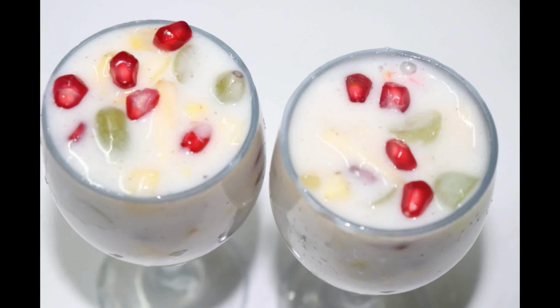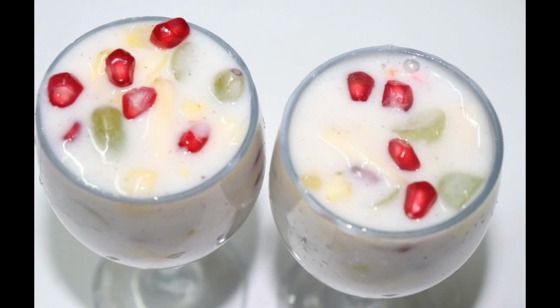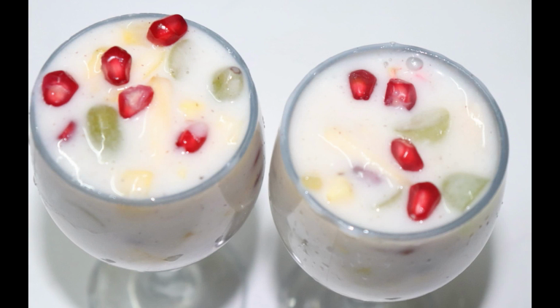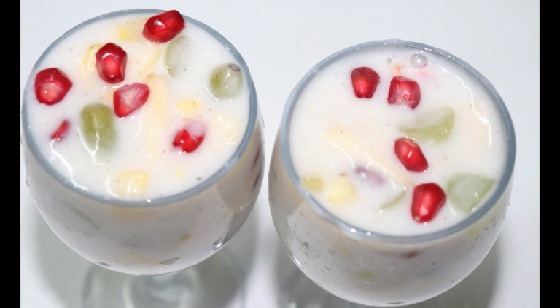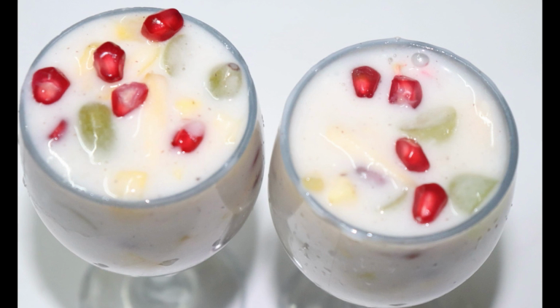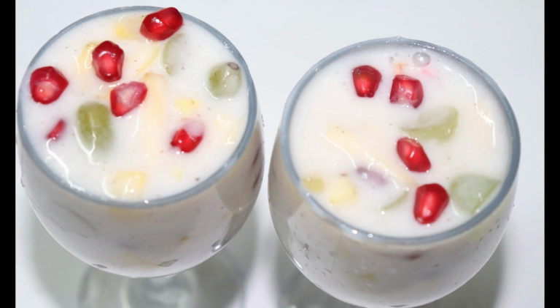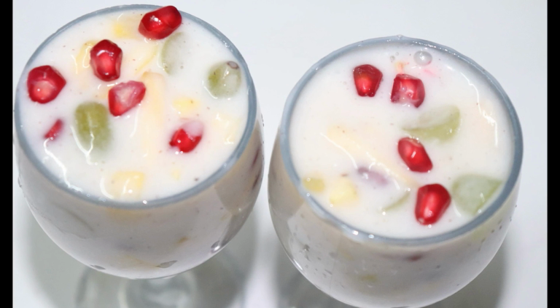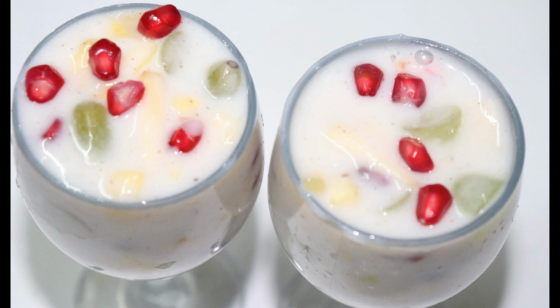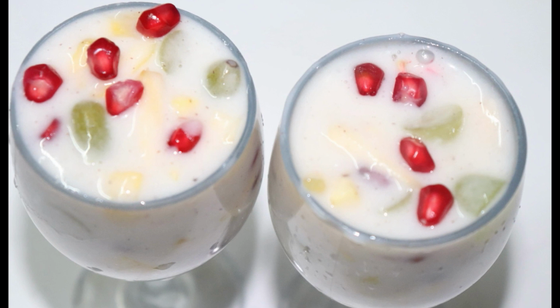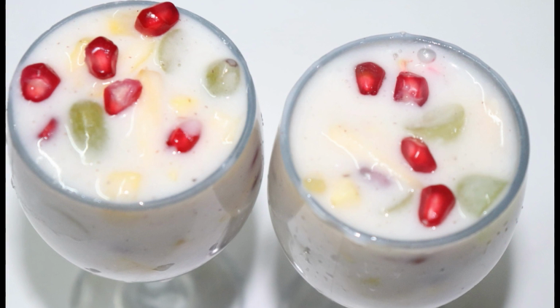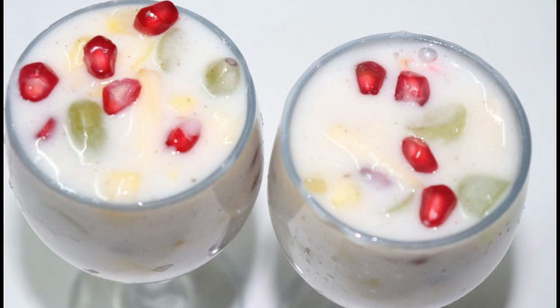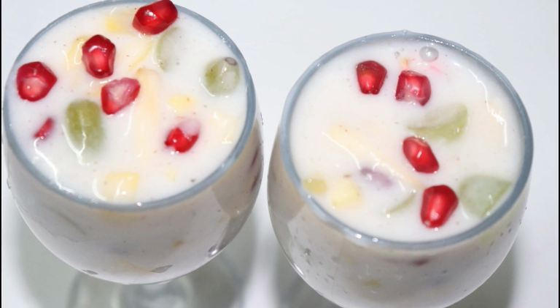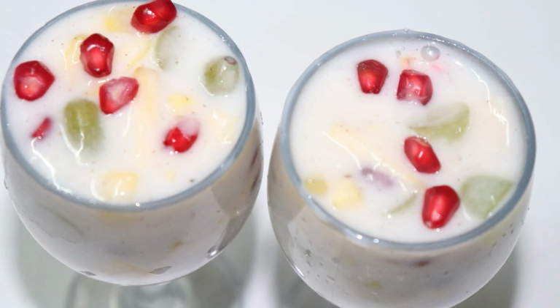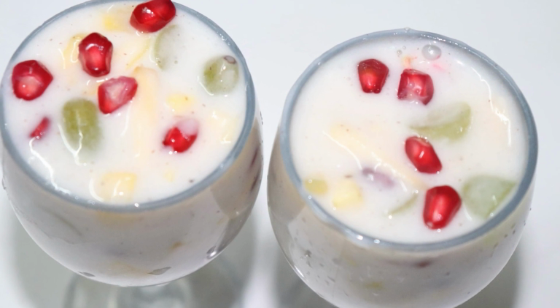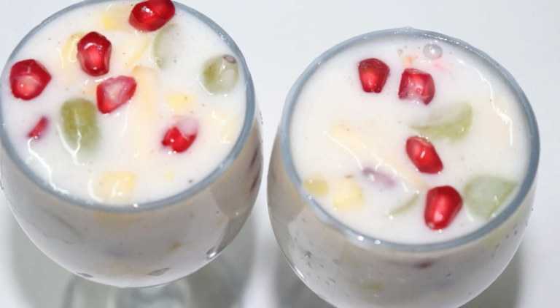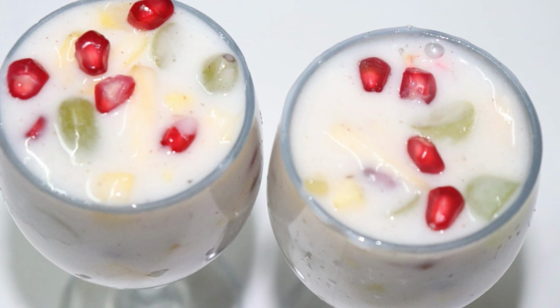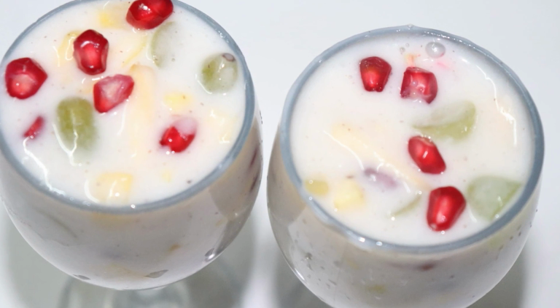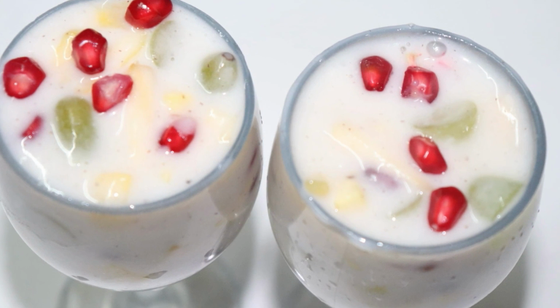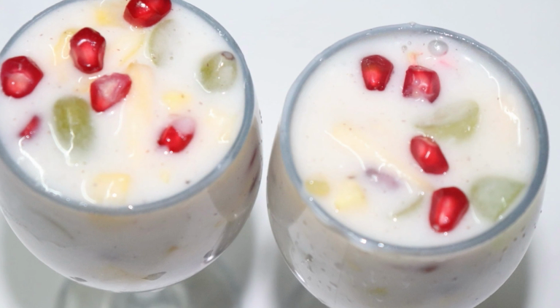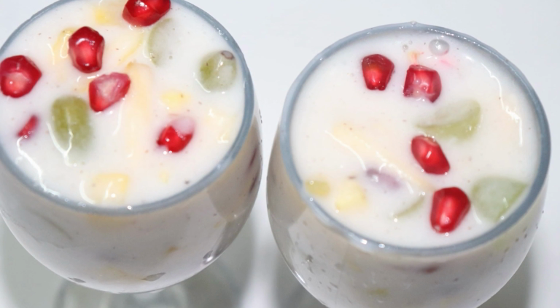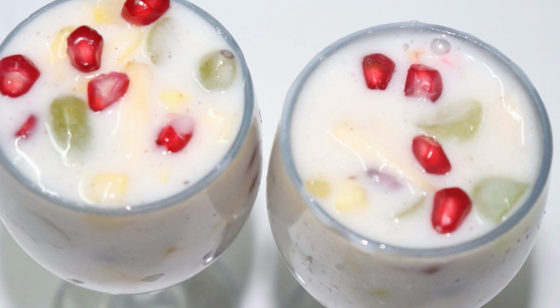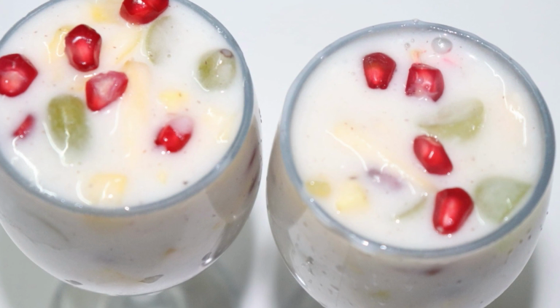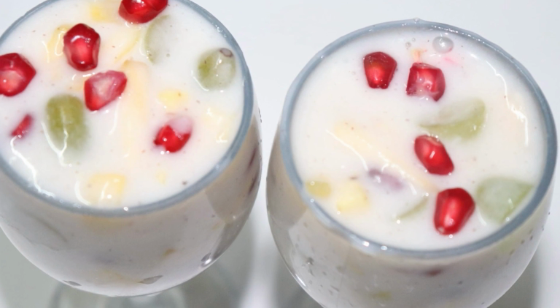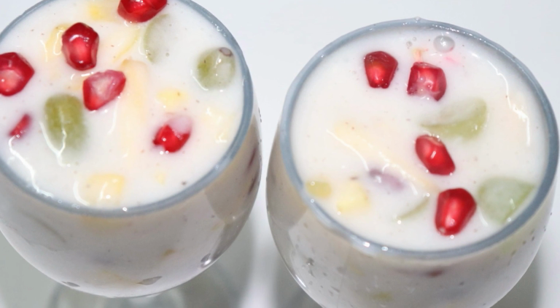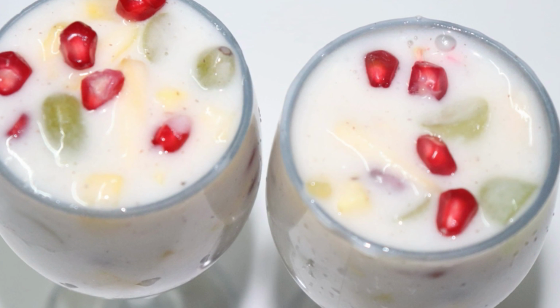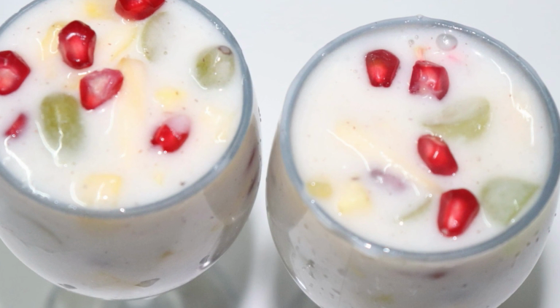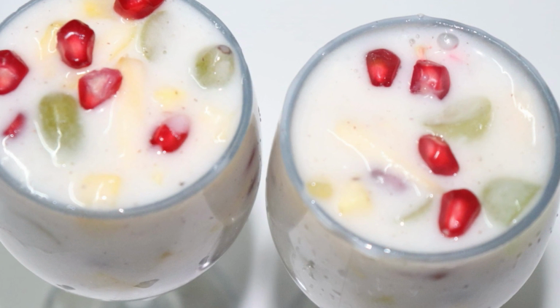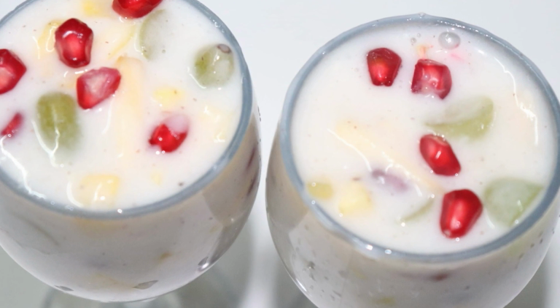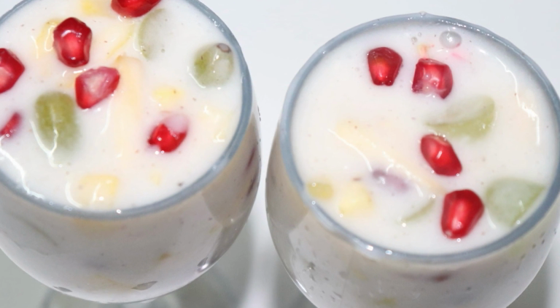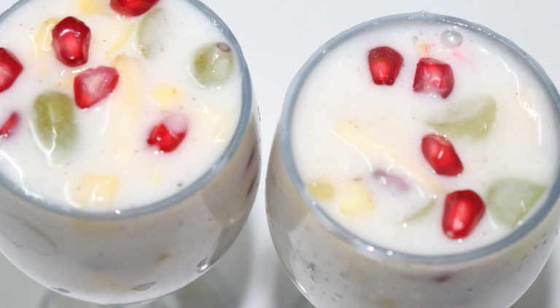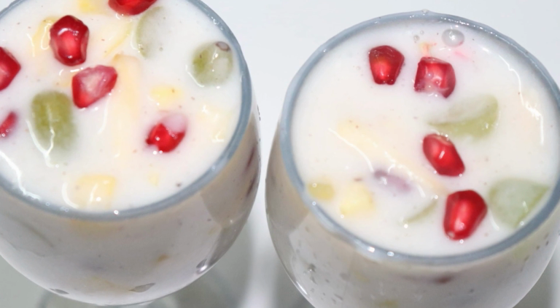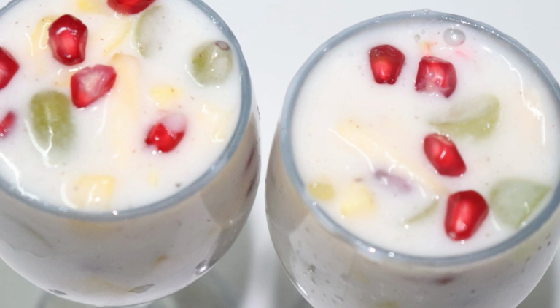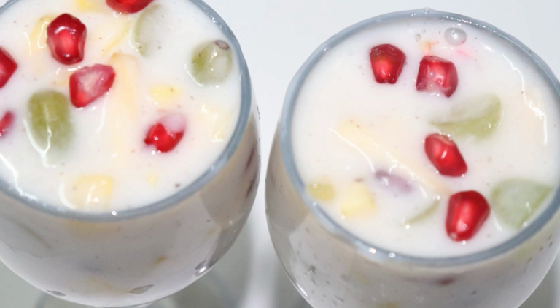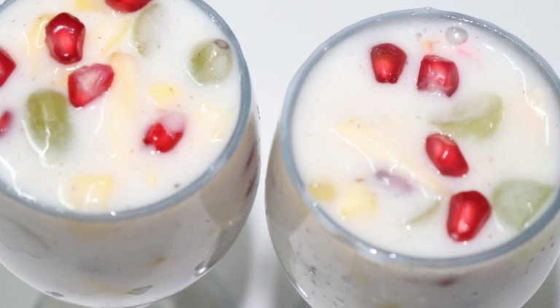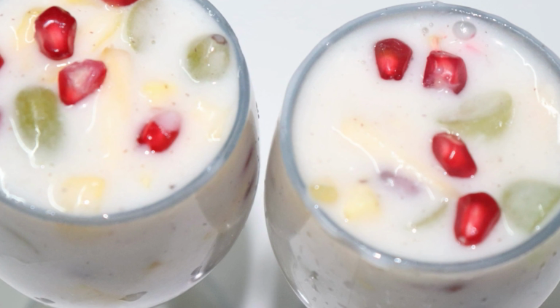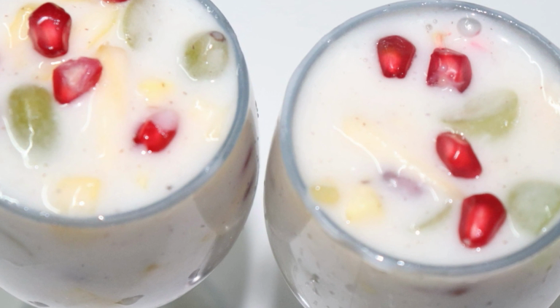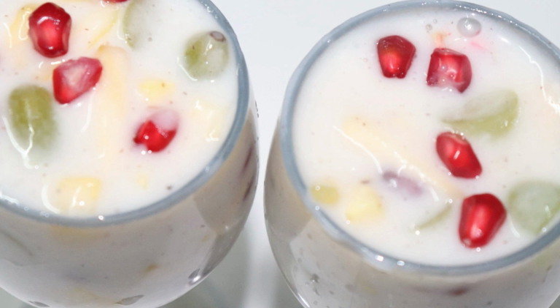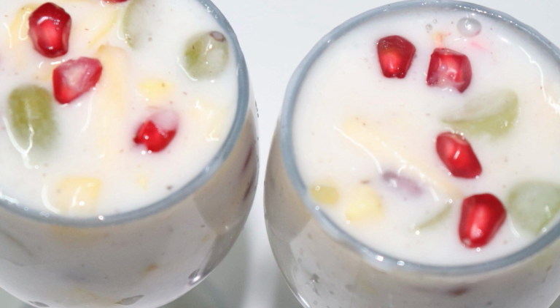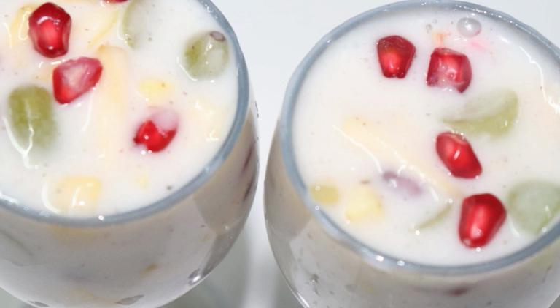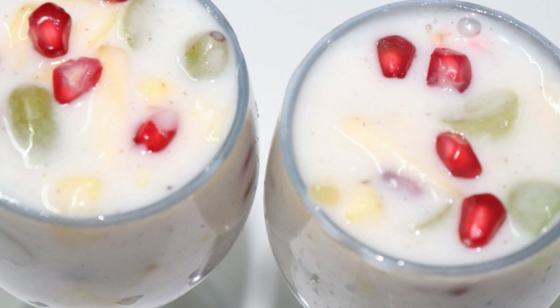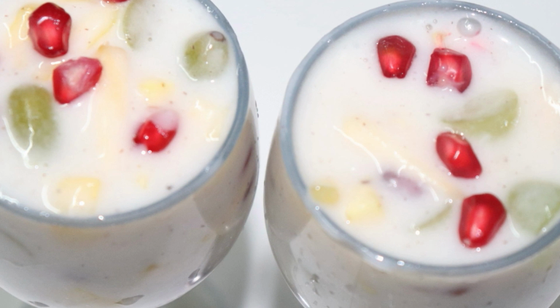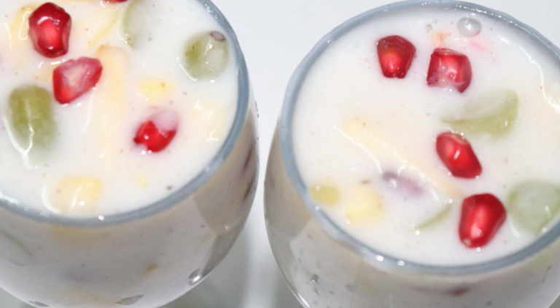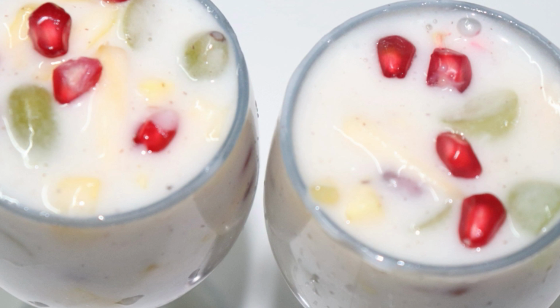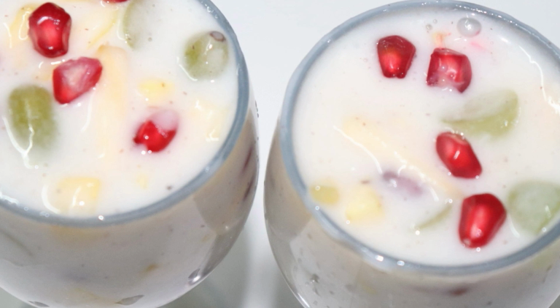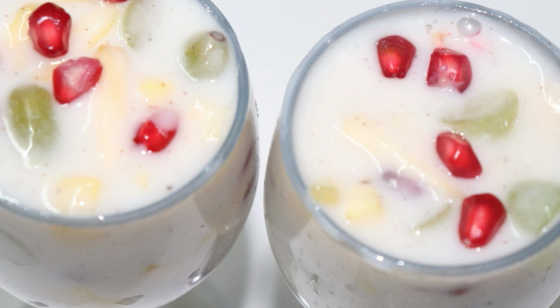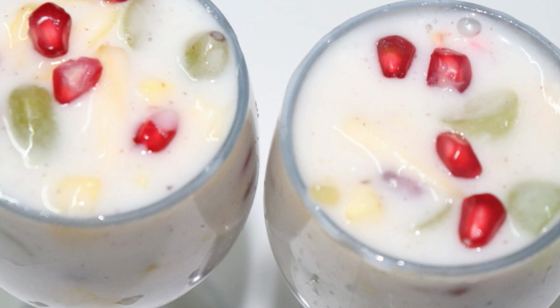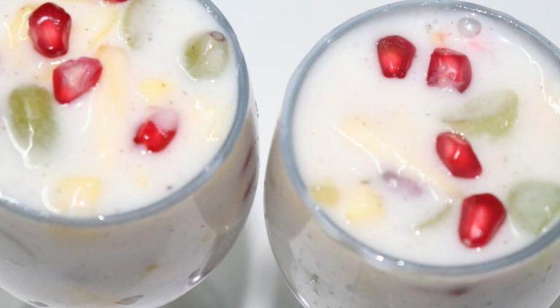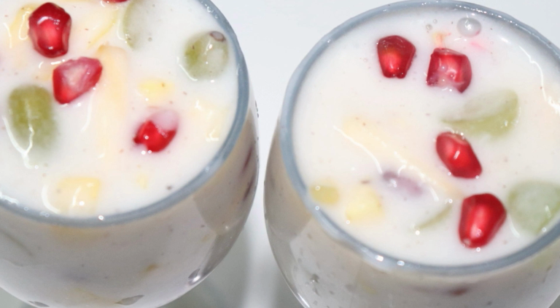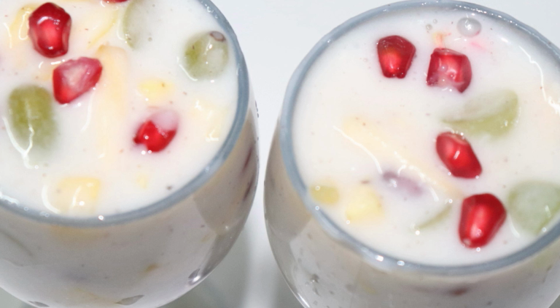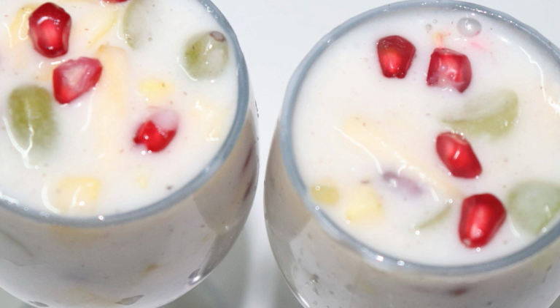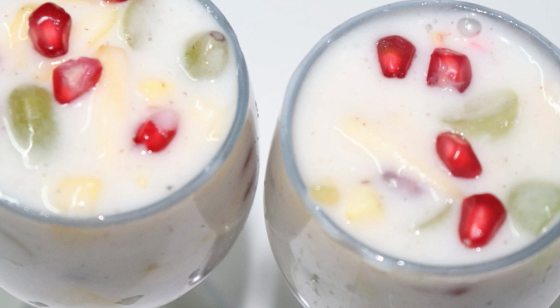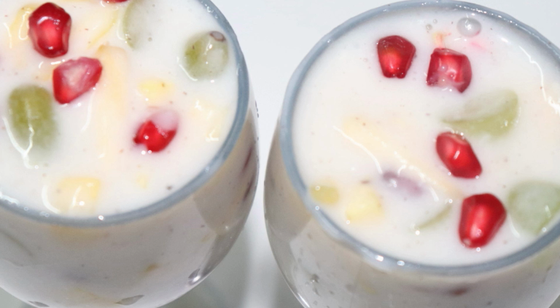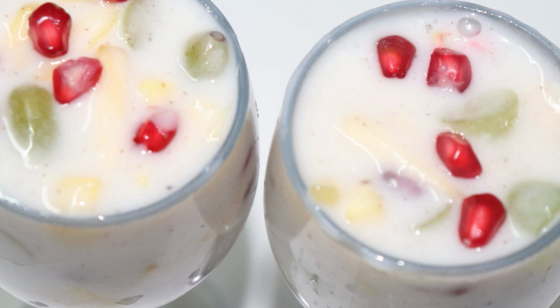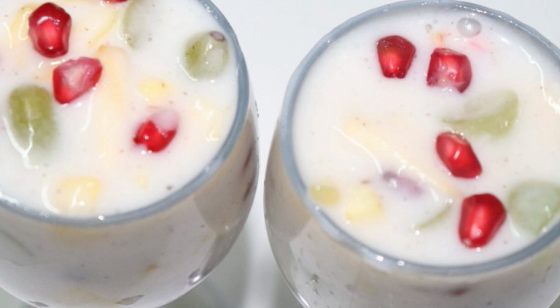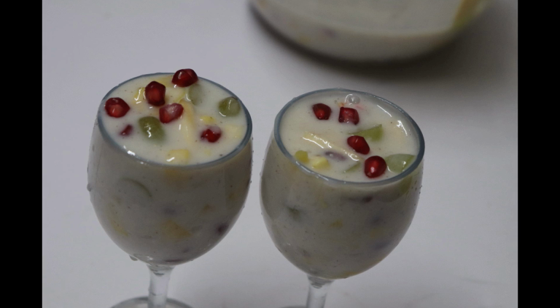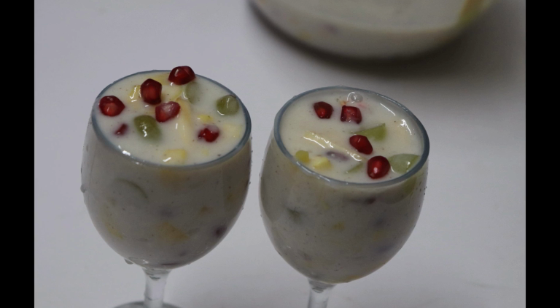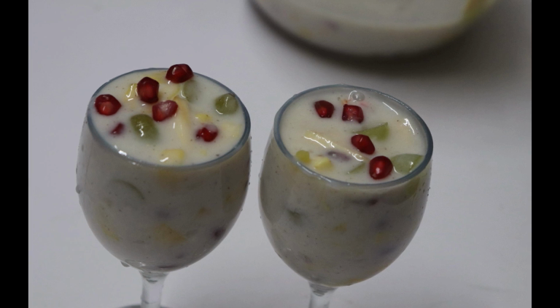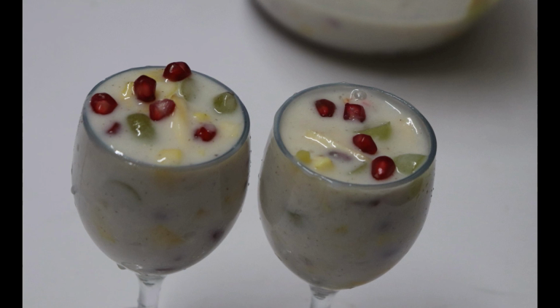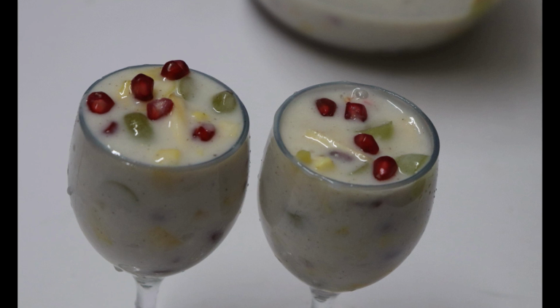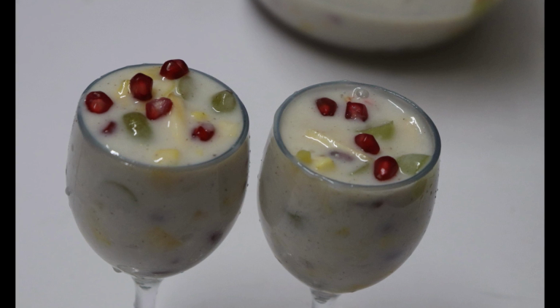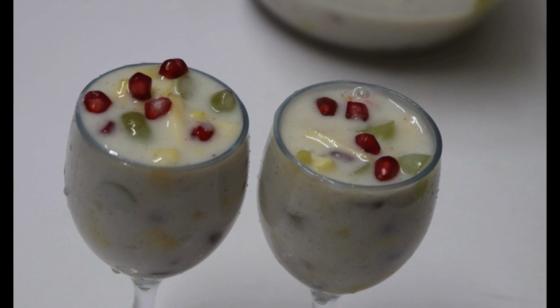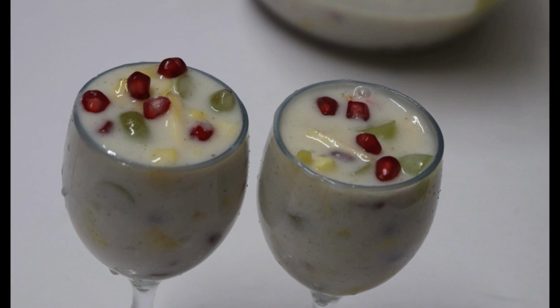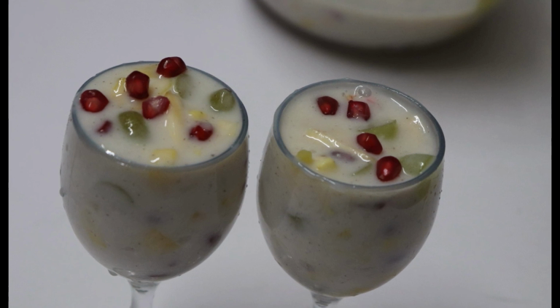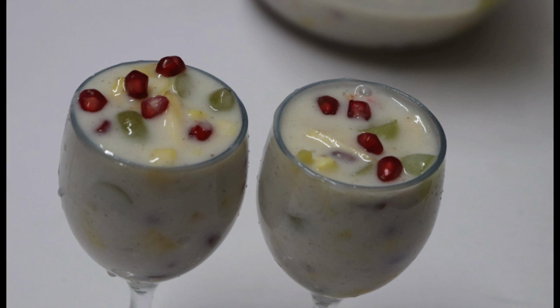Hi friends, welcome to Ladies Planet. What we are doing is a fruit salad.